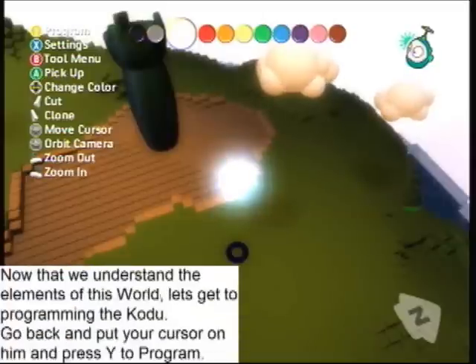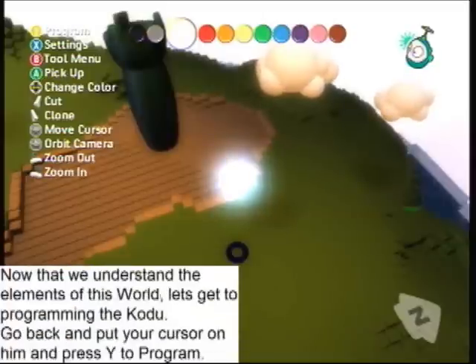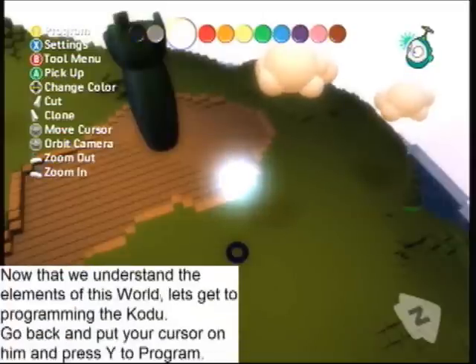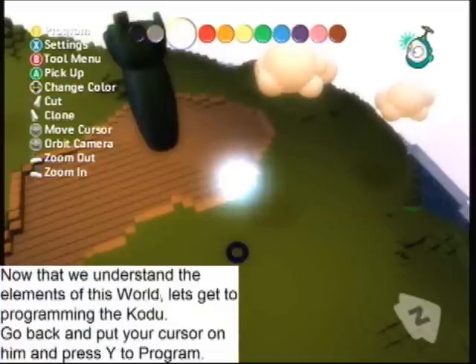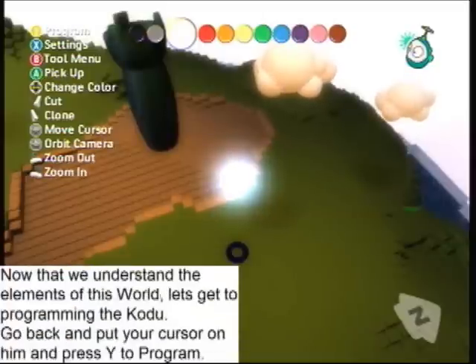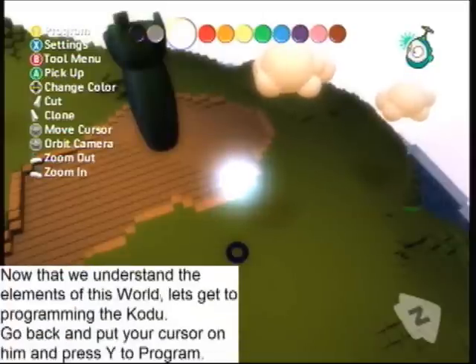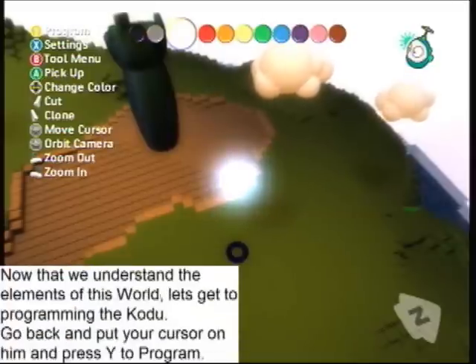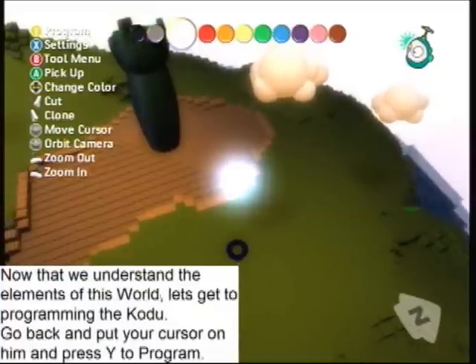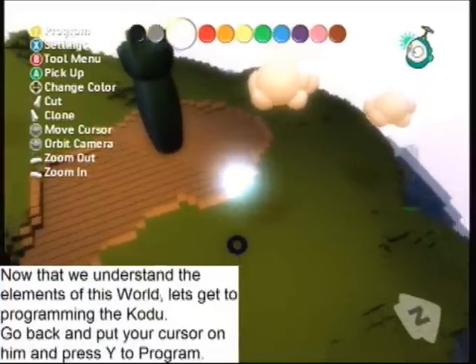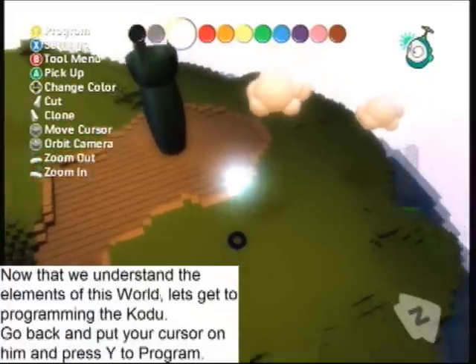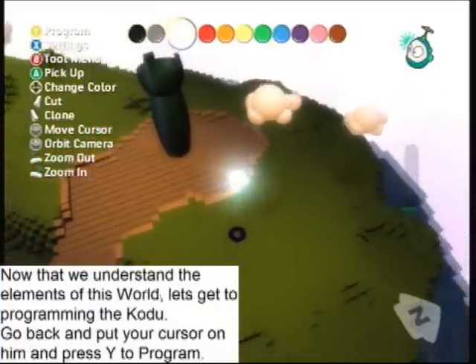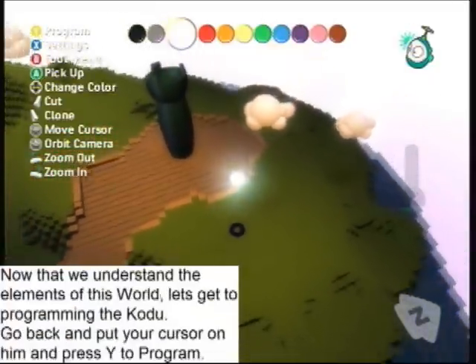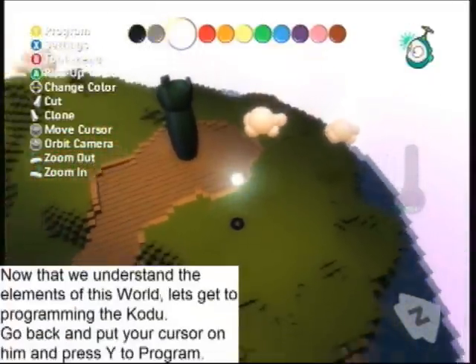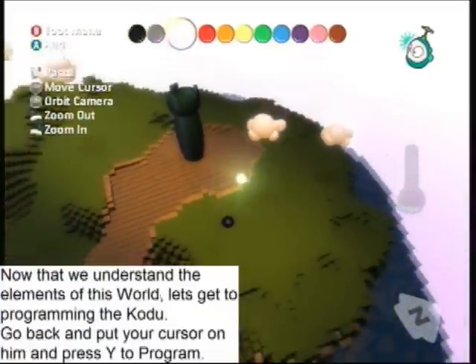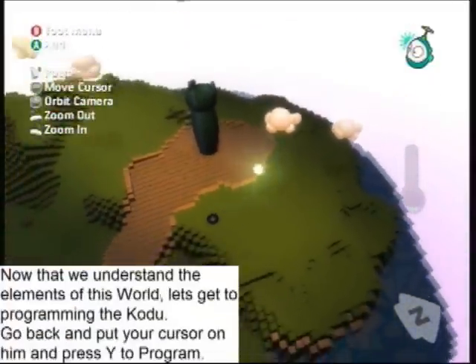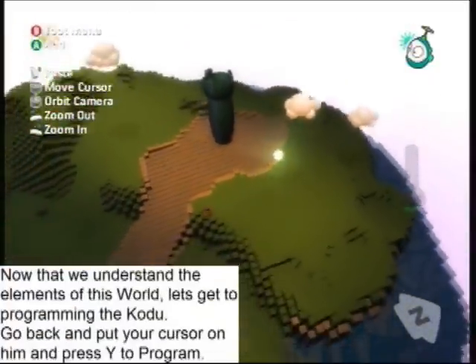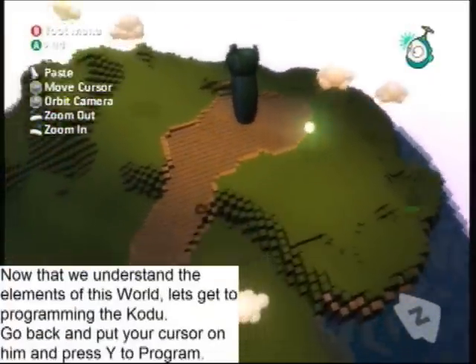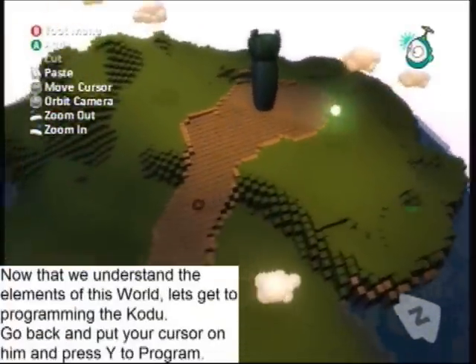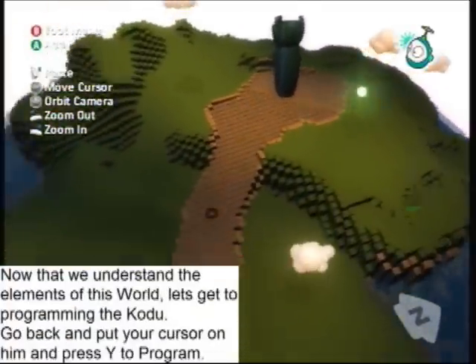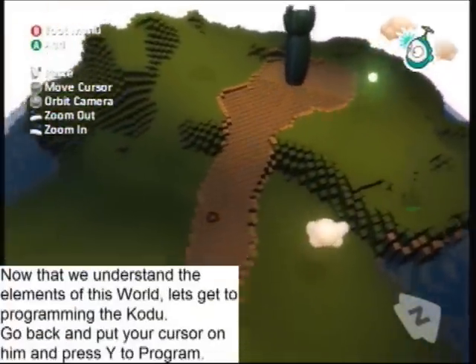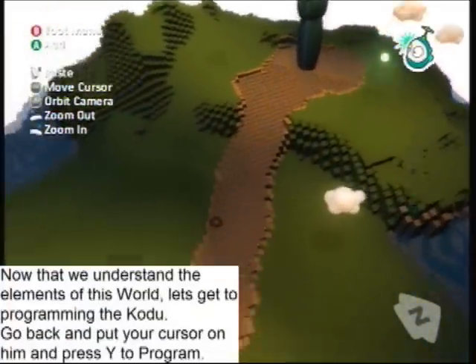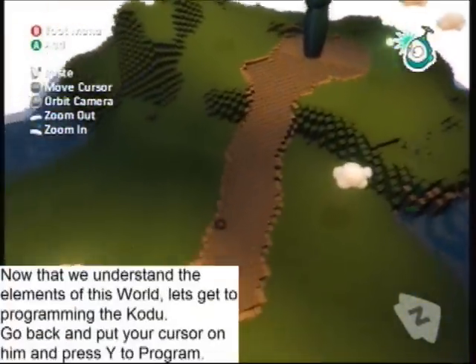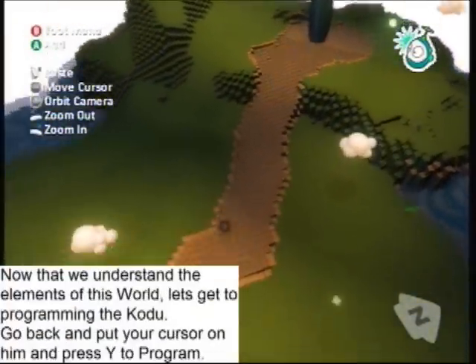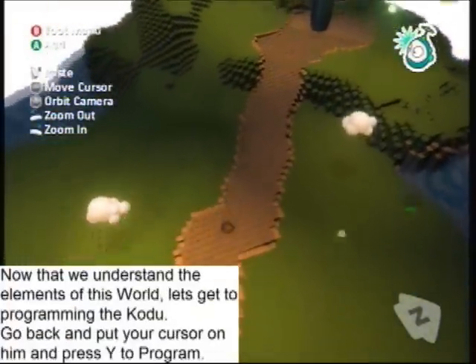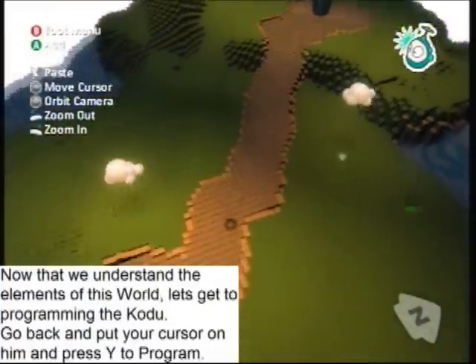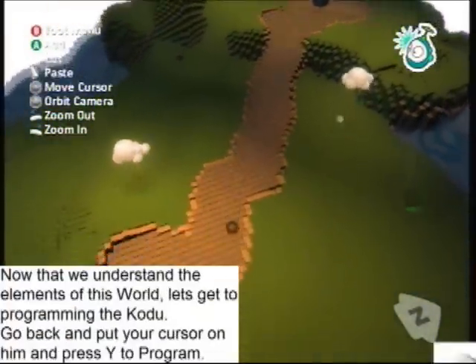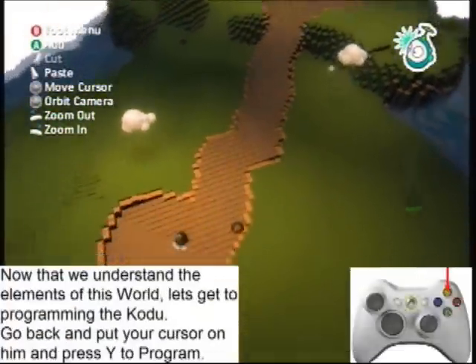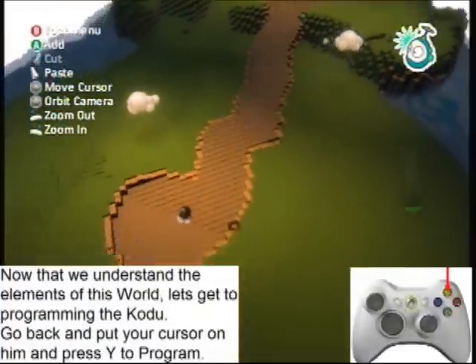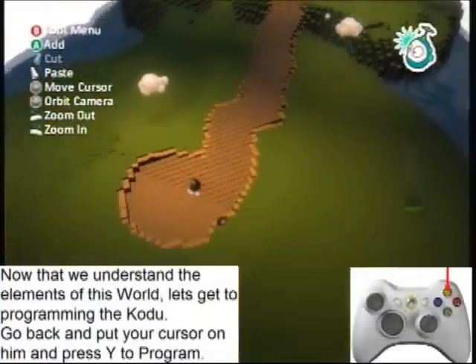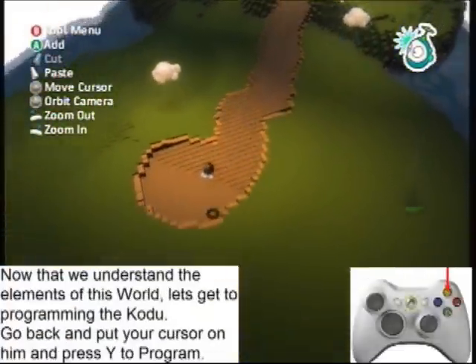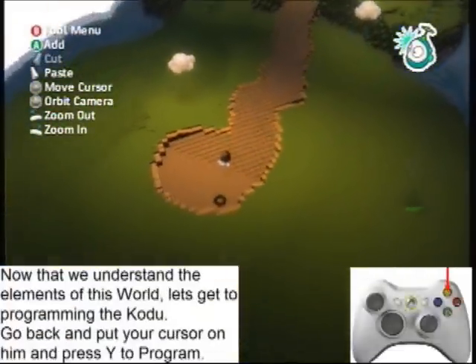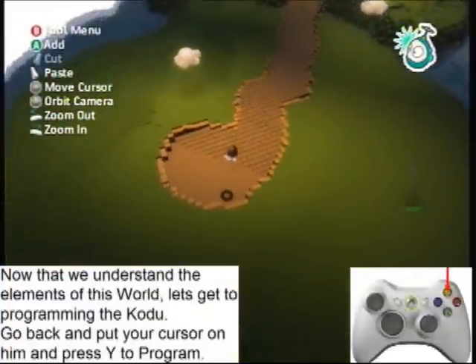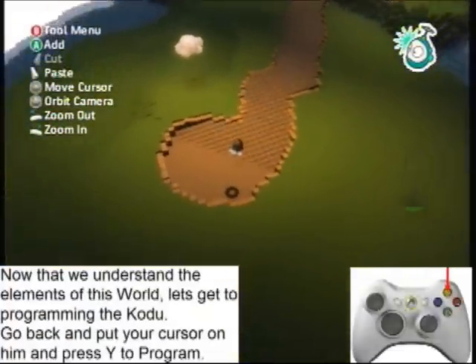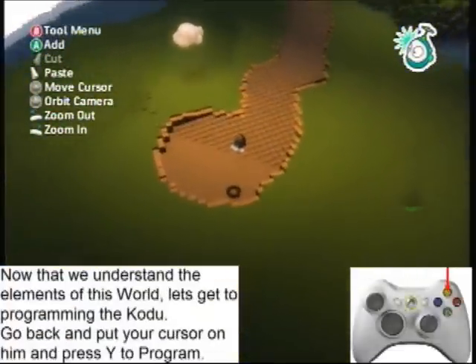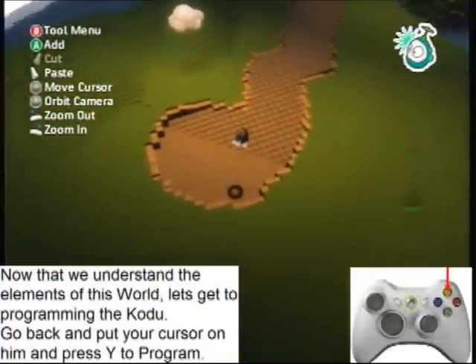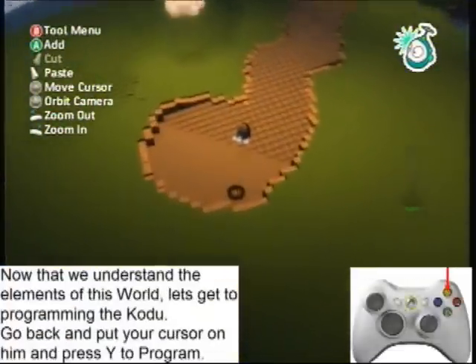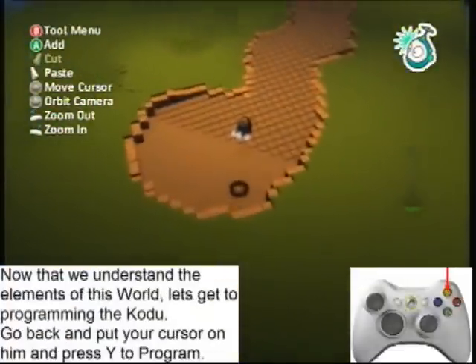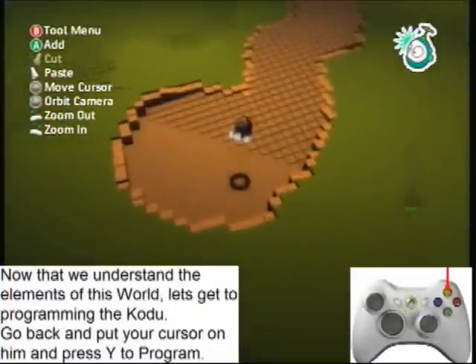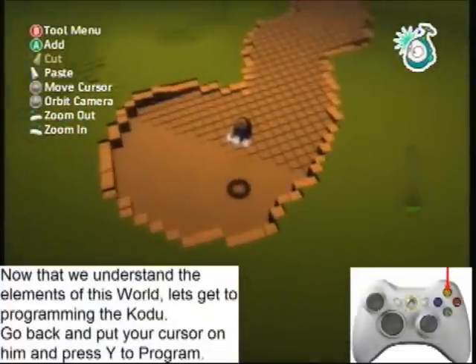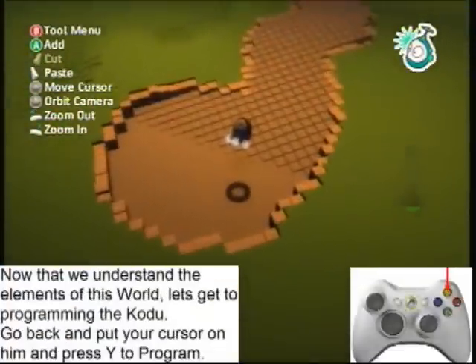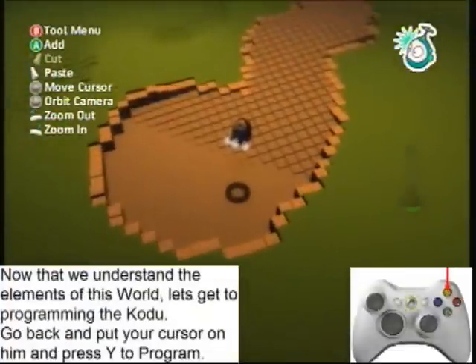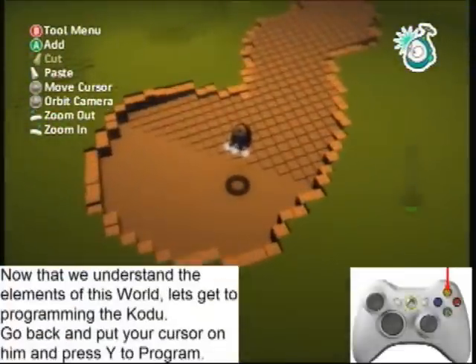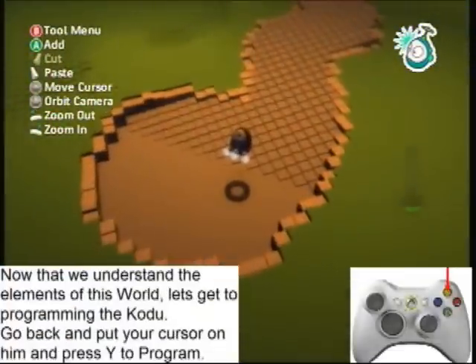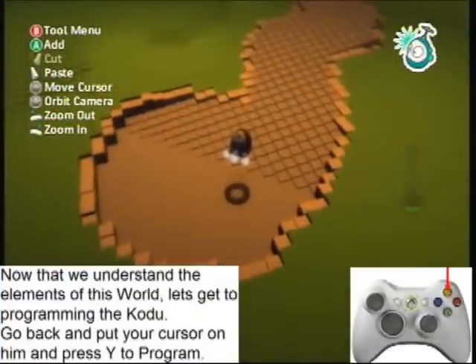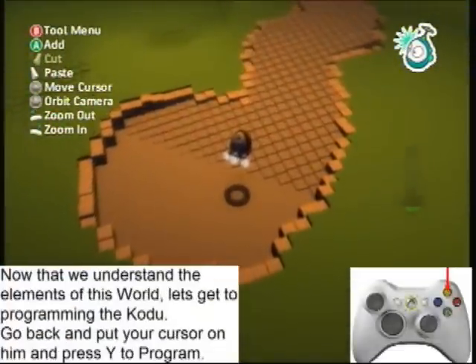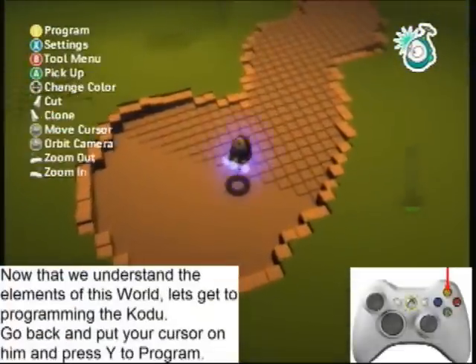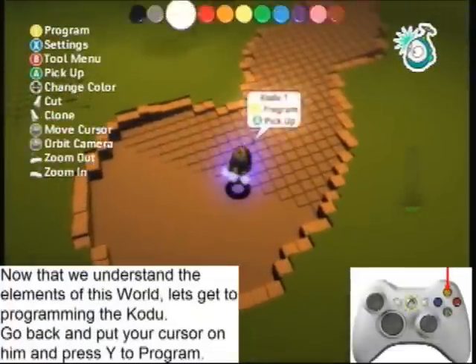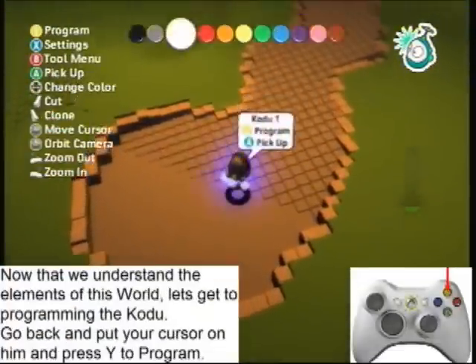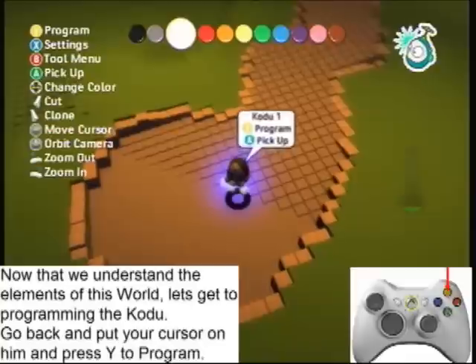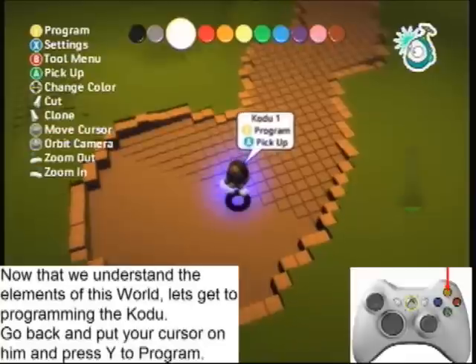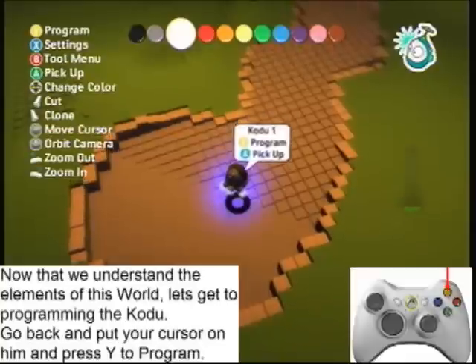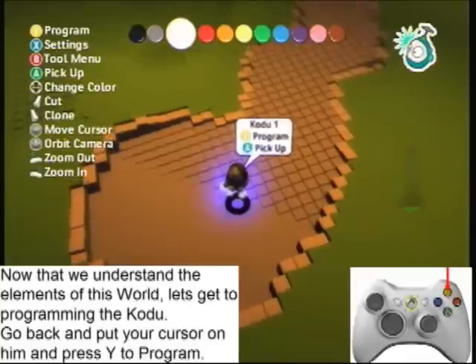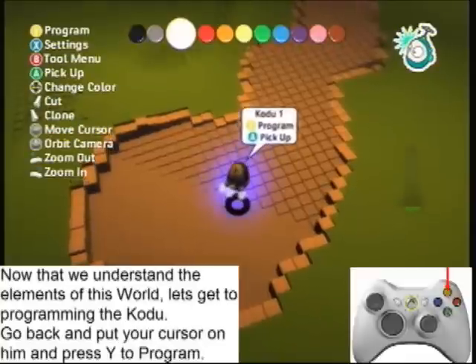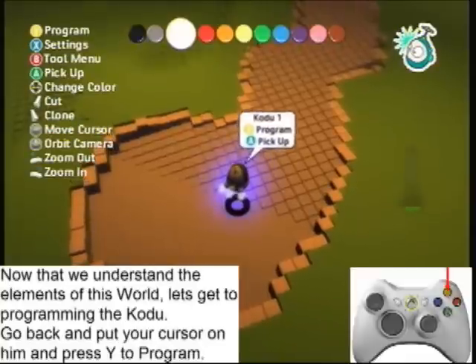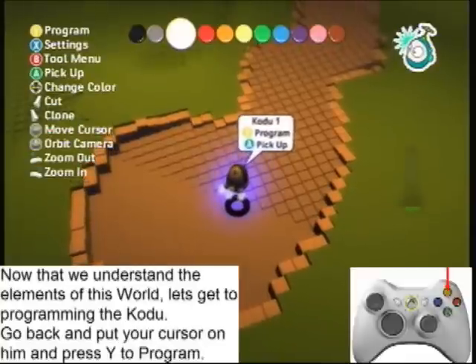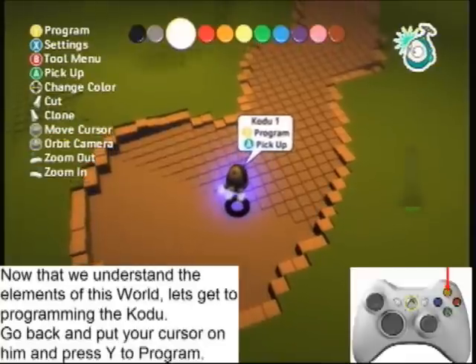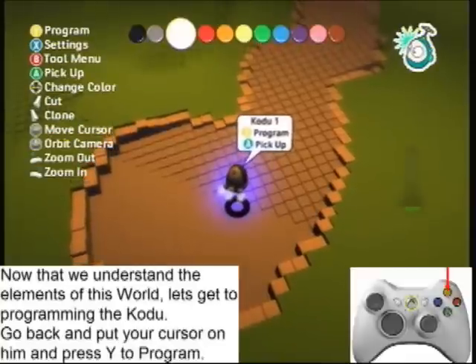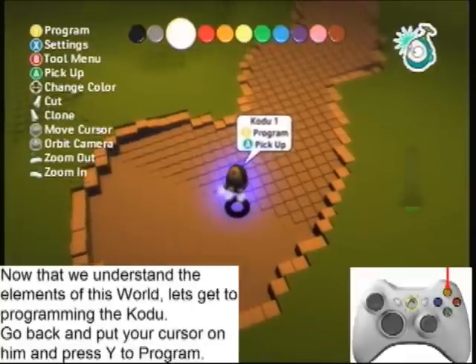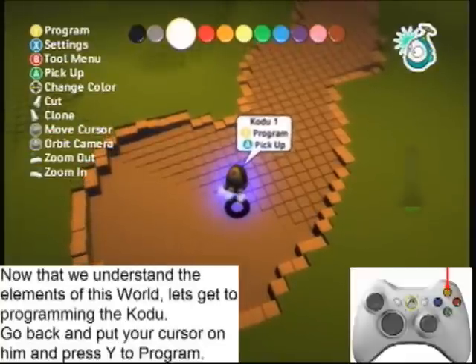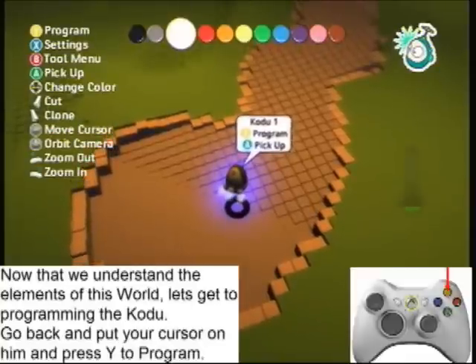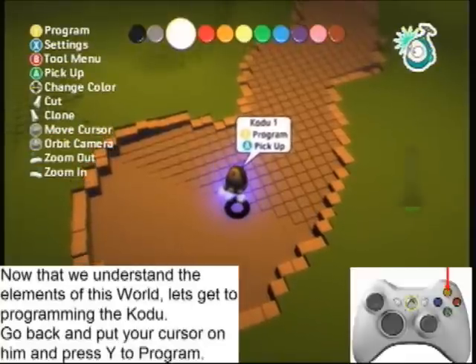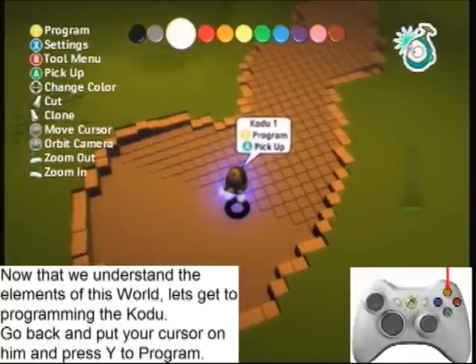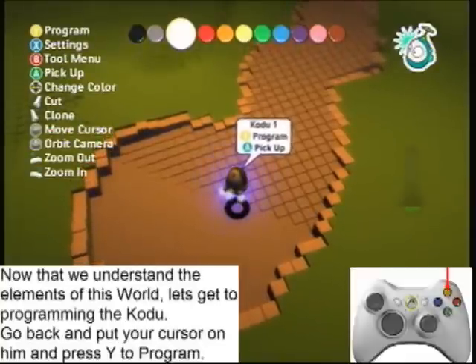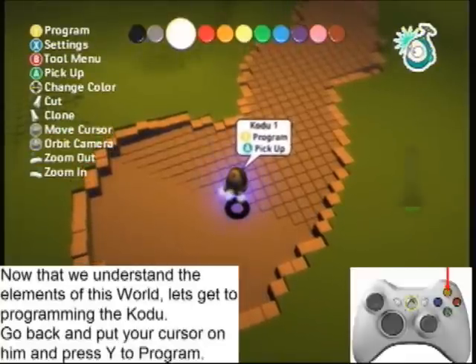Now that we understand the elements of this world, let's get to programming the Kodu. Go back and put your cursor on them and press Y to program.